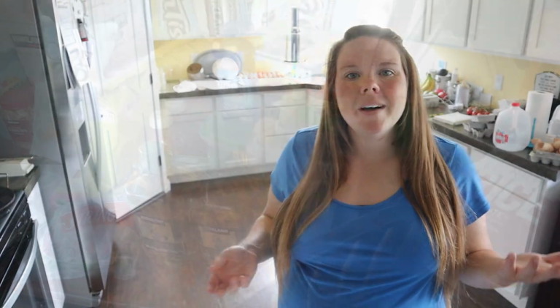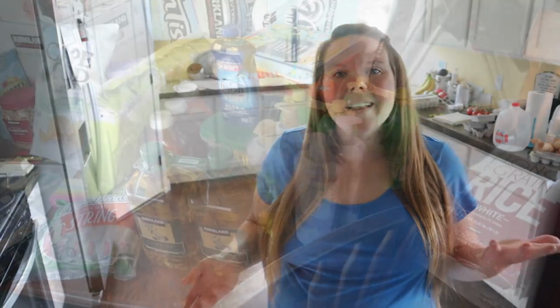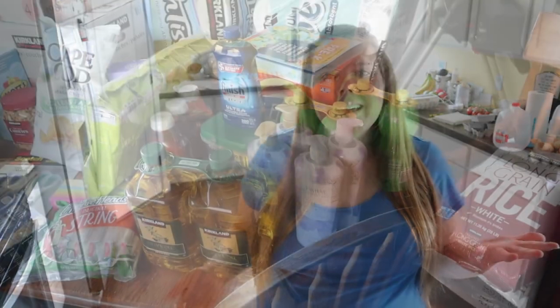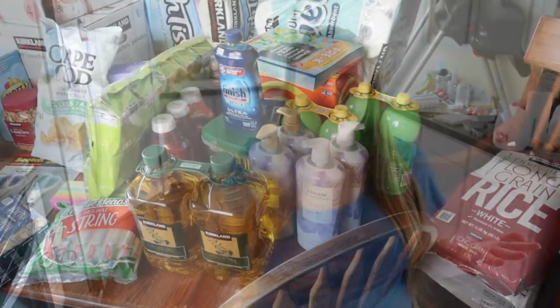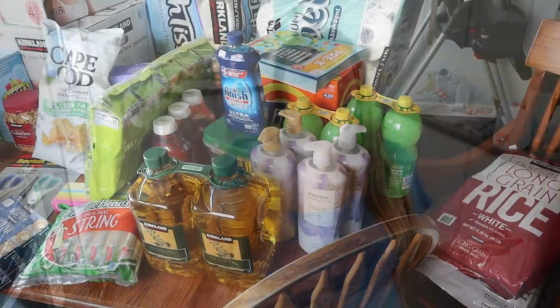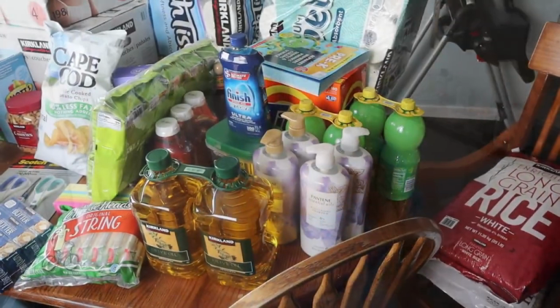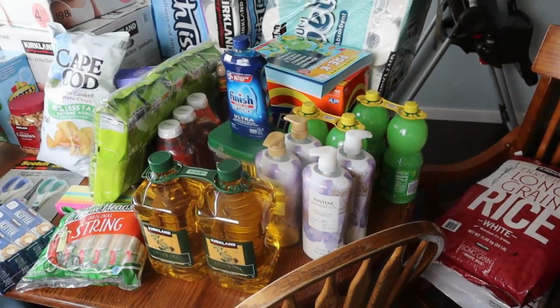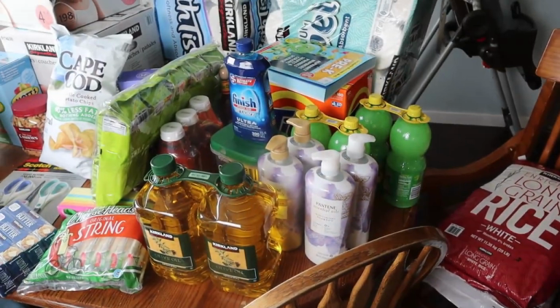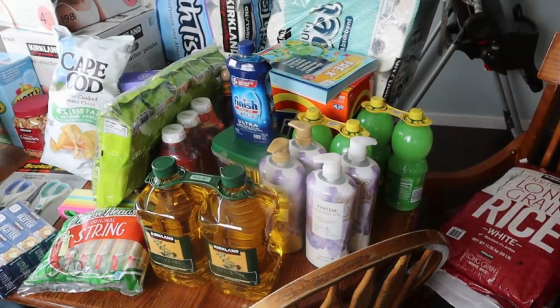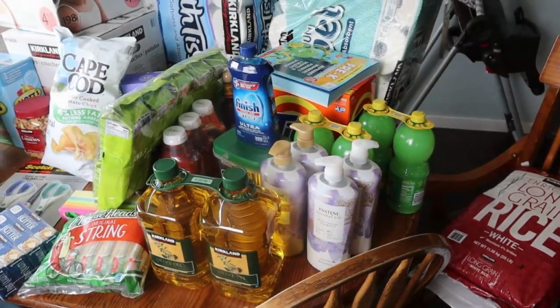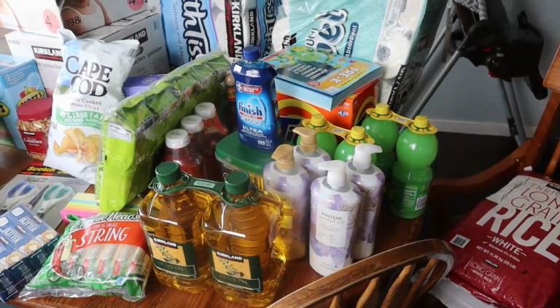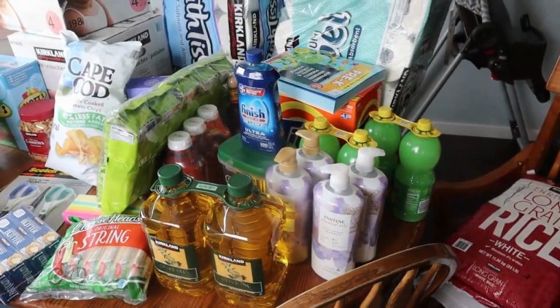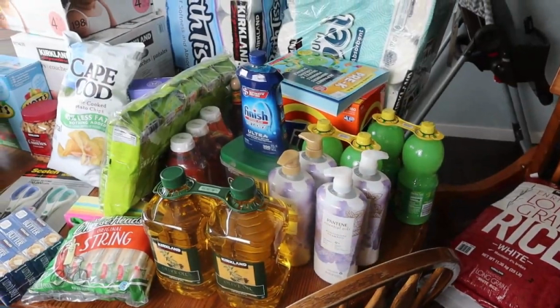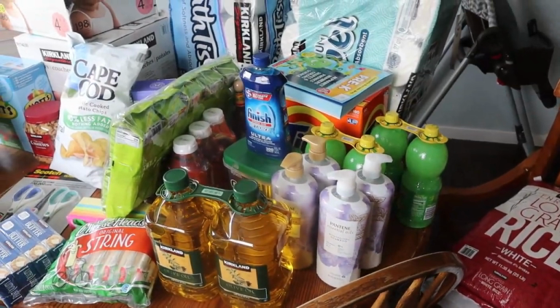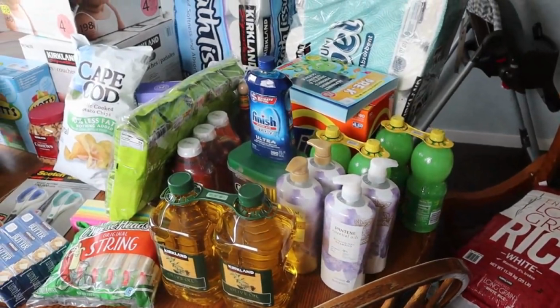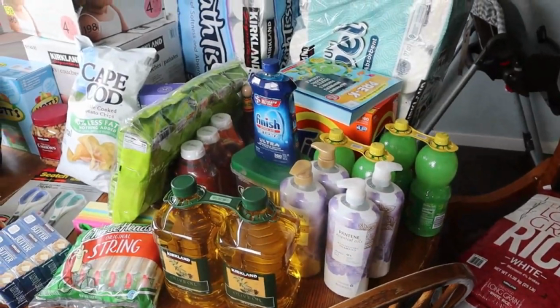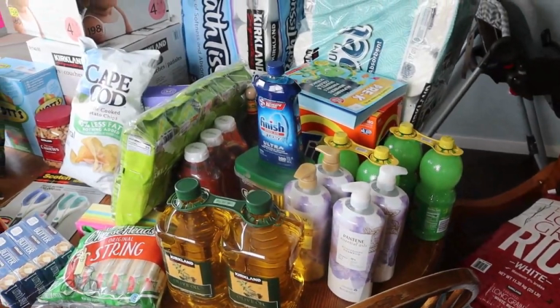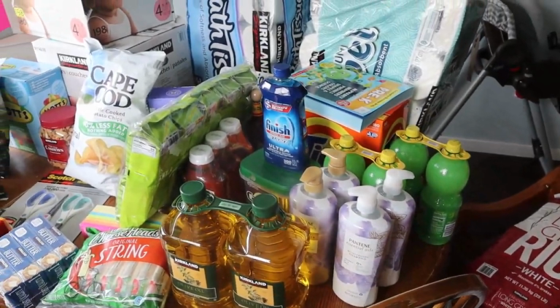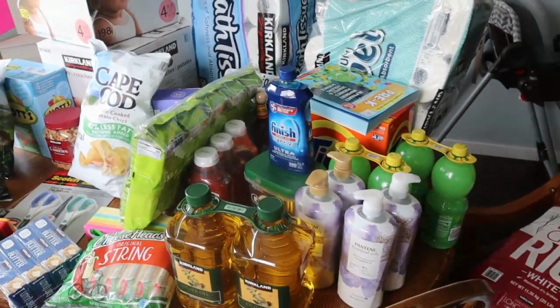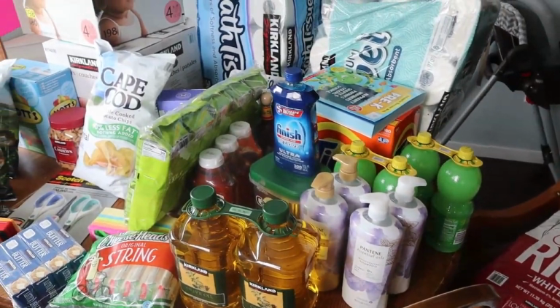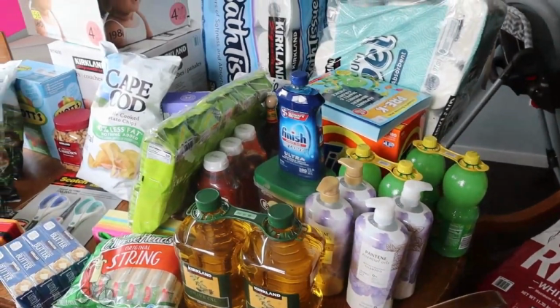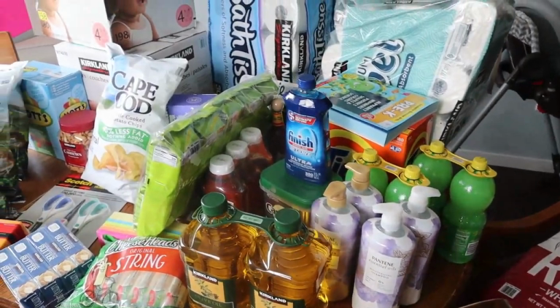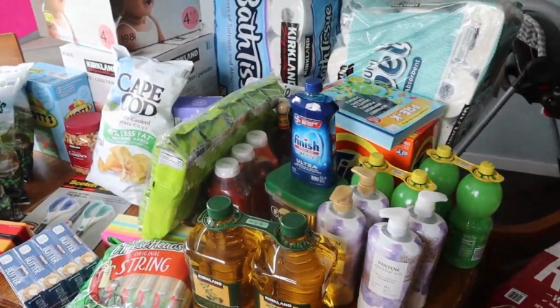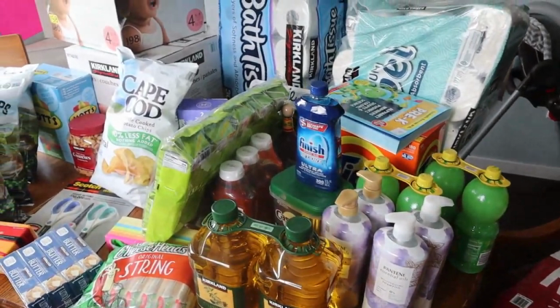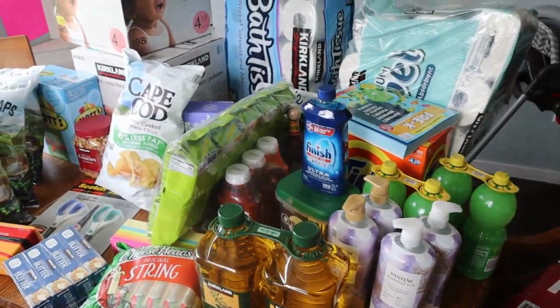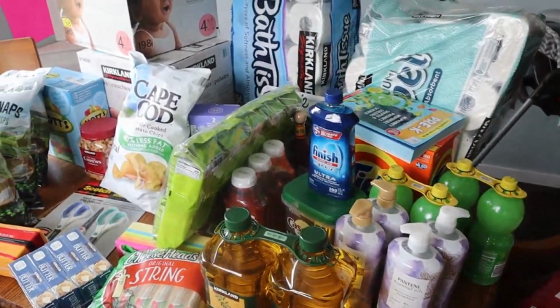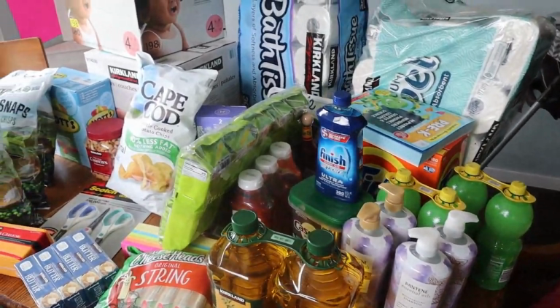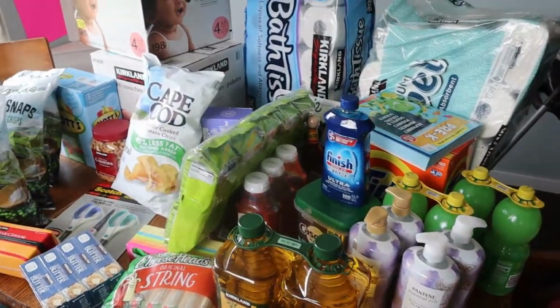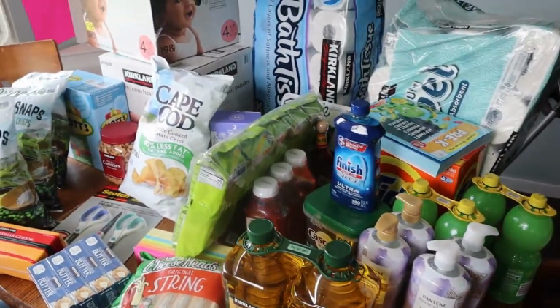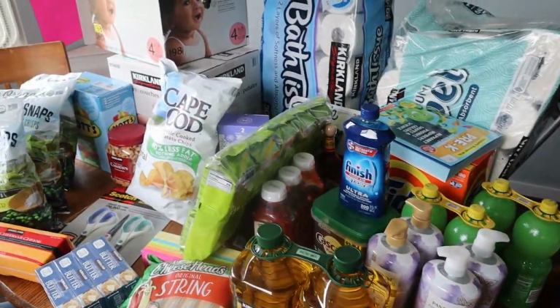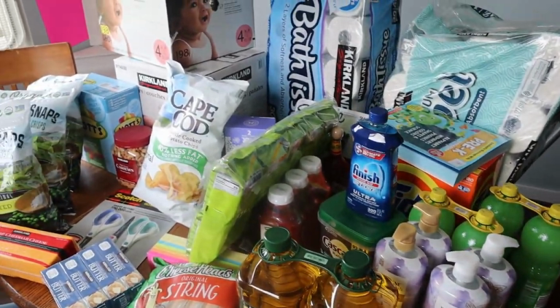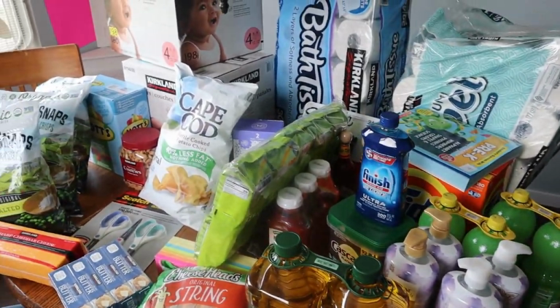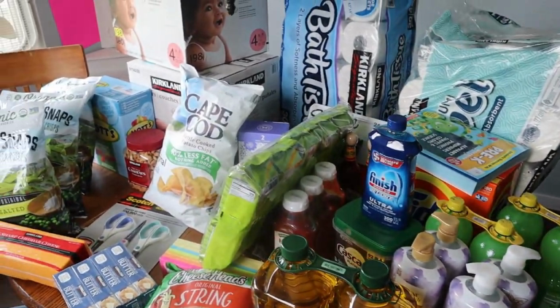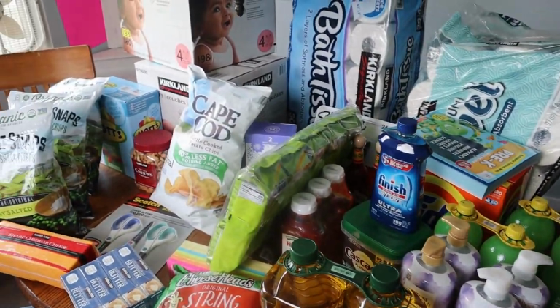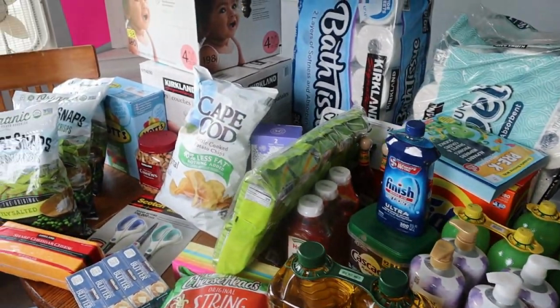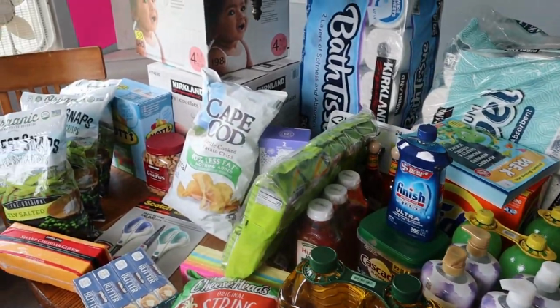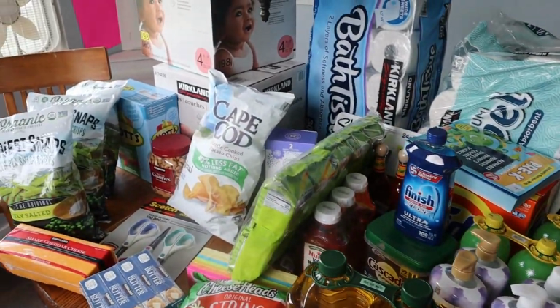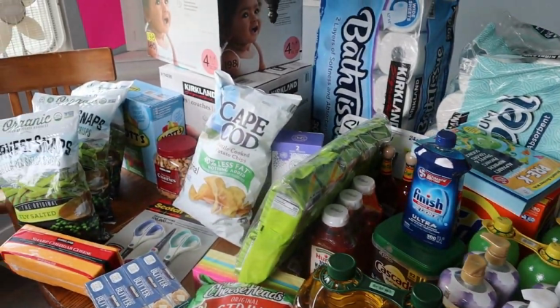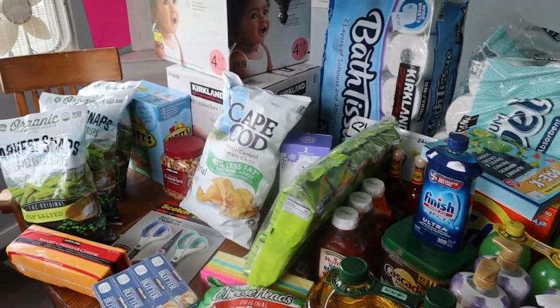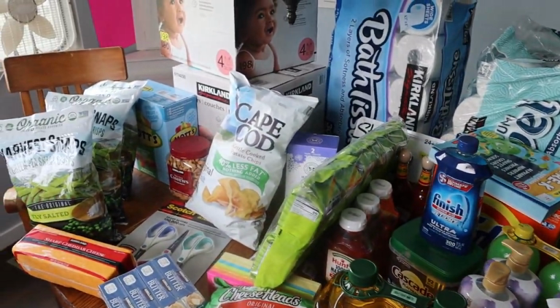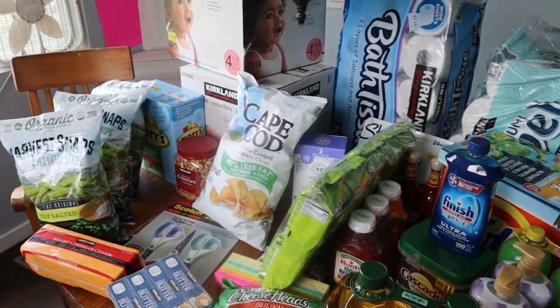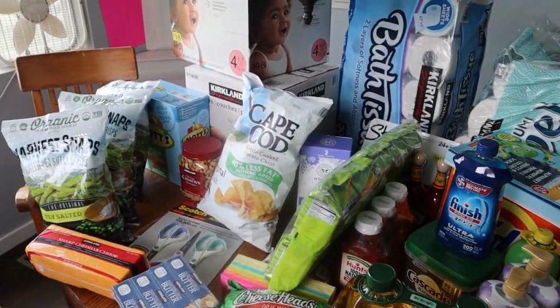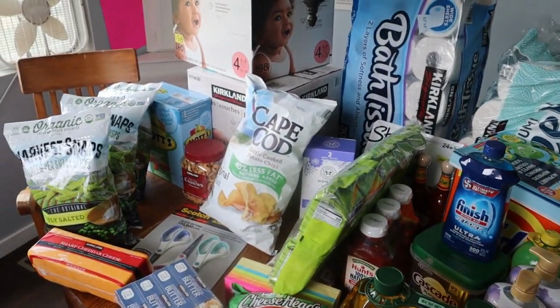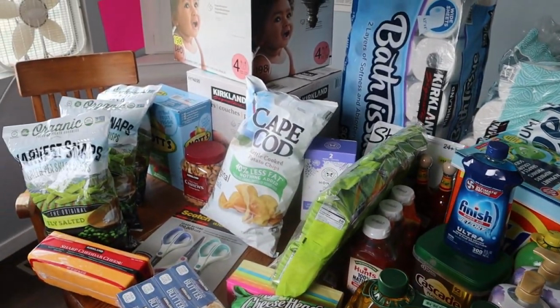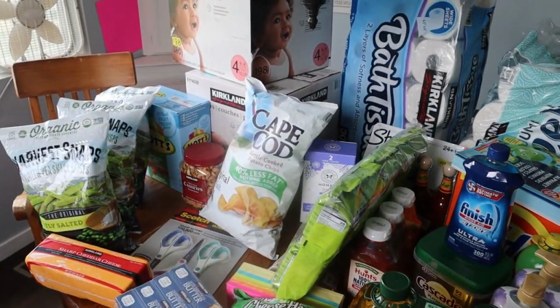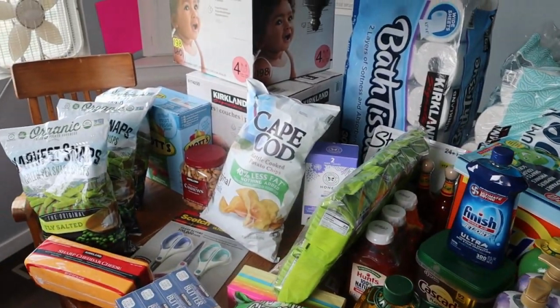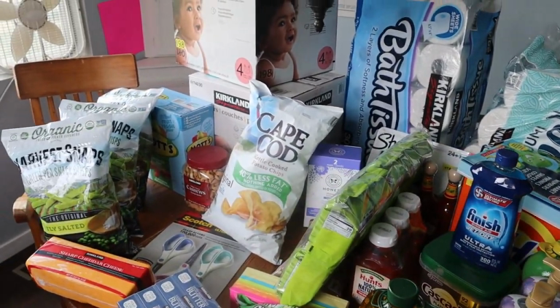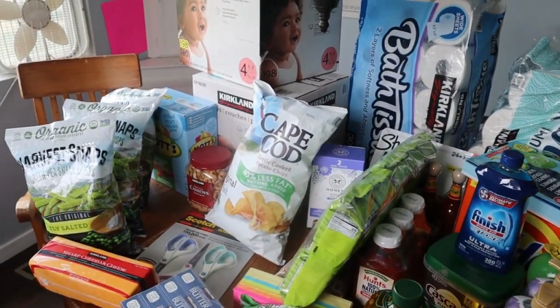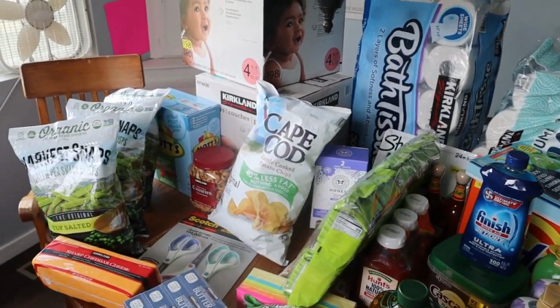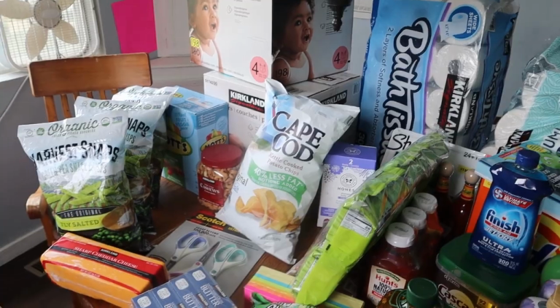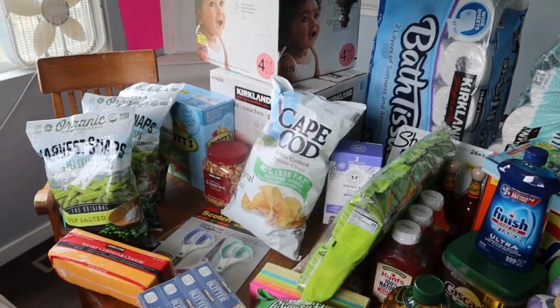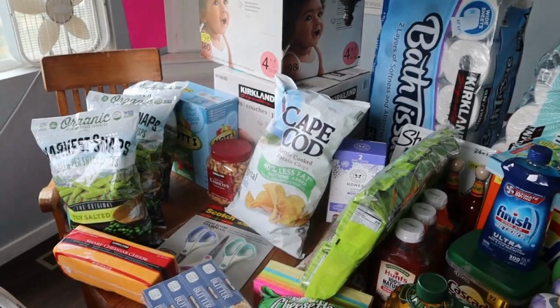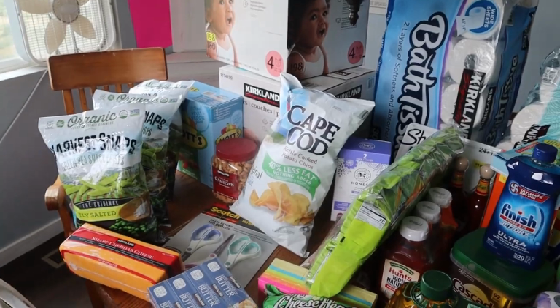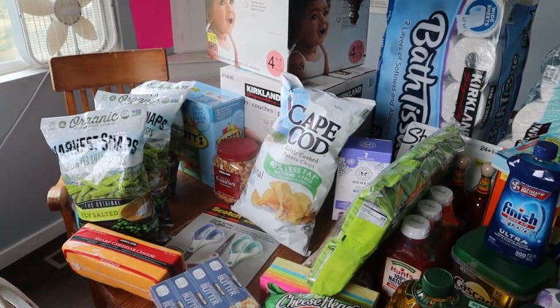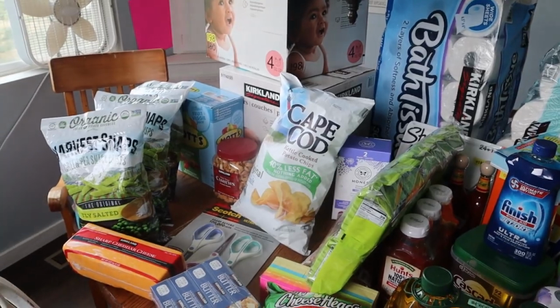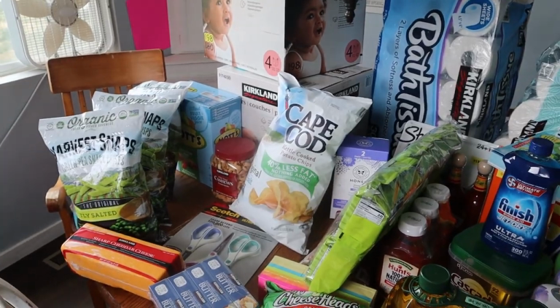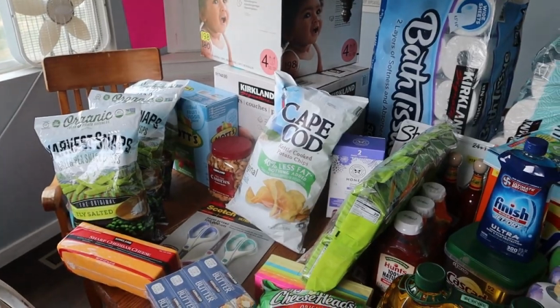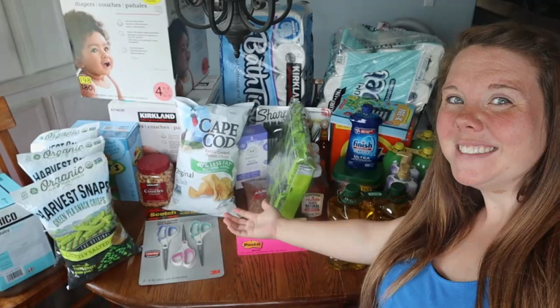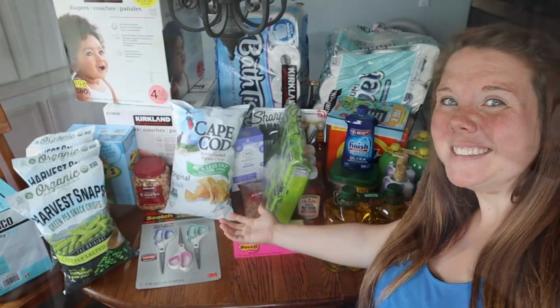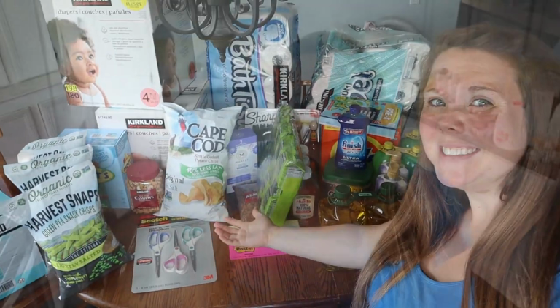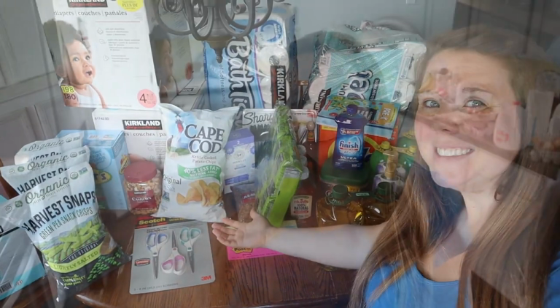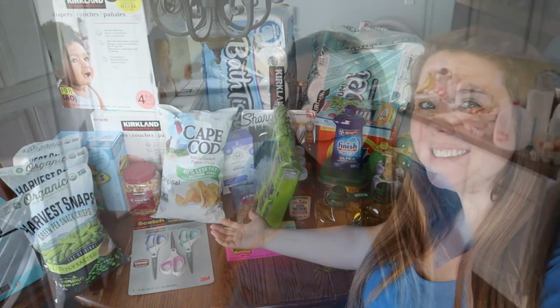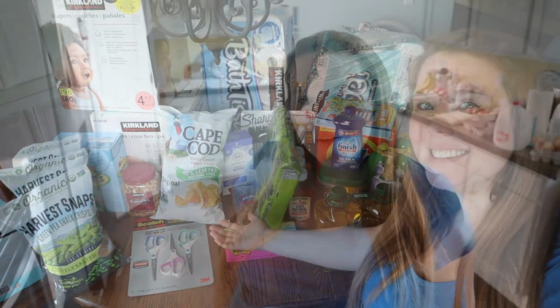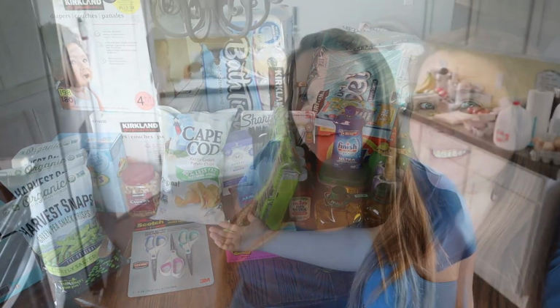Well hey friends, welcome back to Homemade Homestead. My name is Rachel if you are new around here.